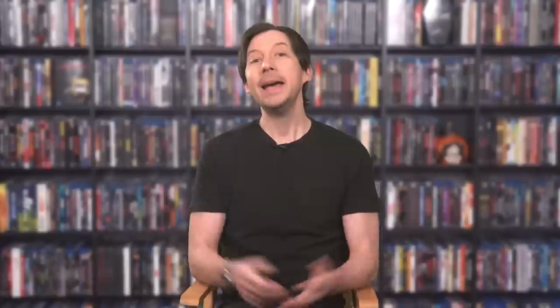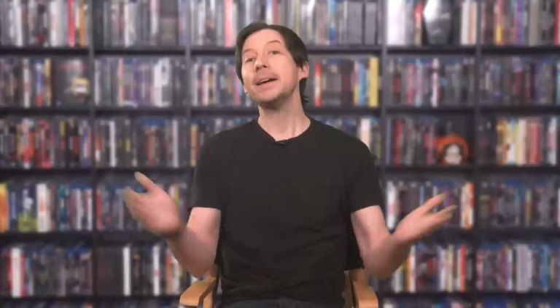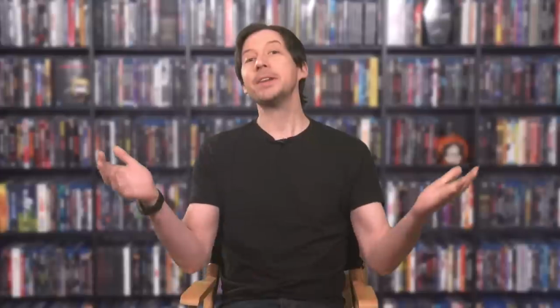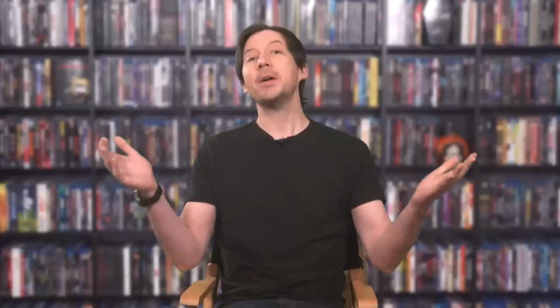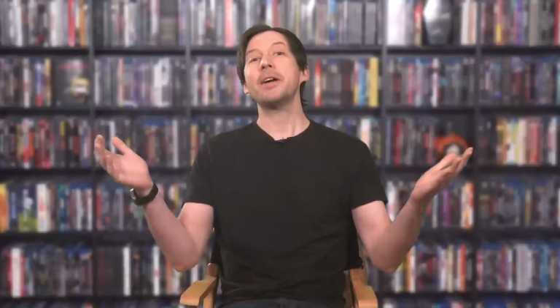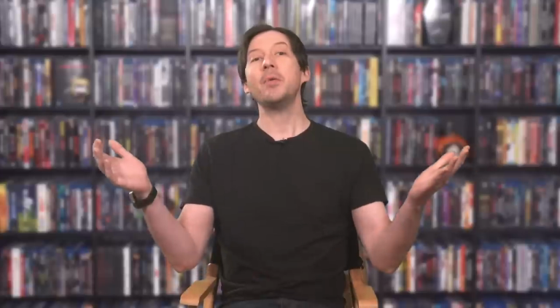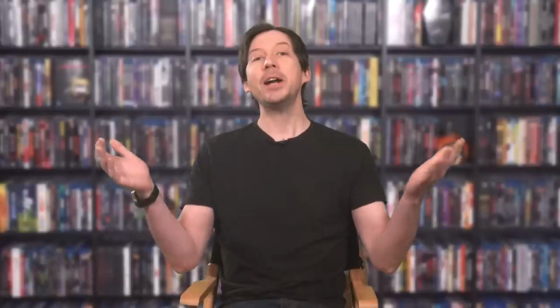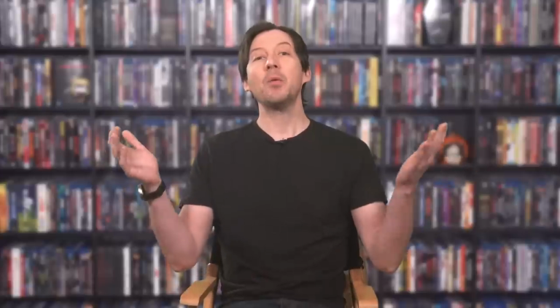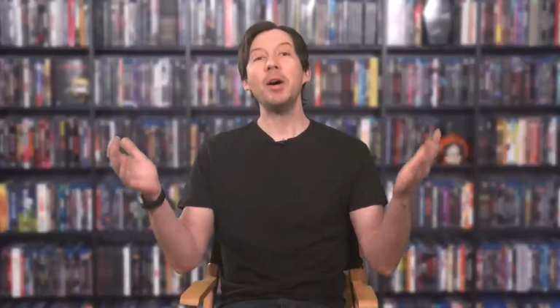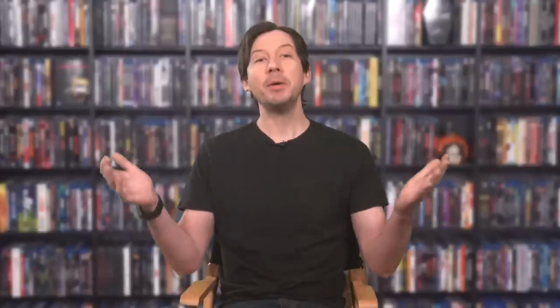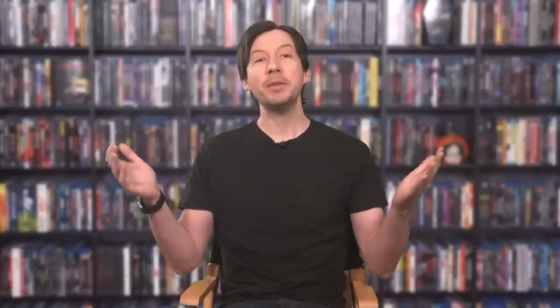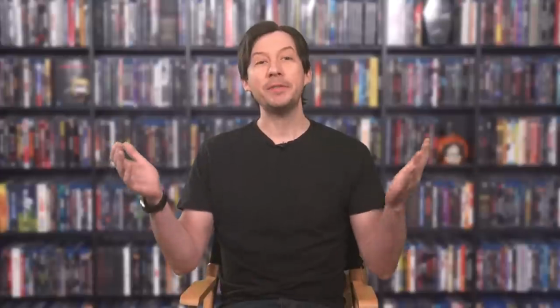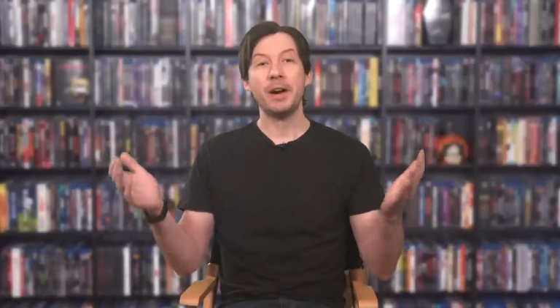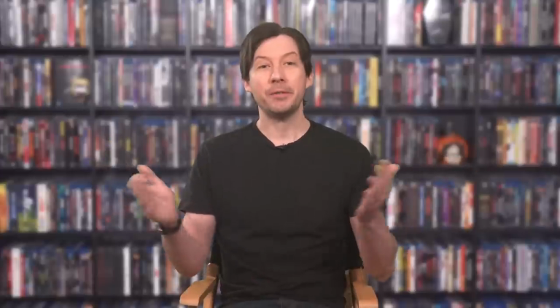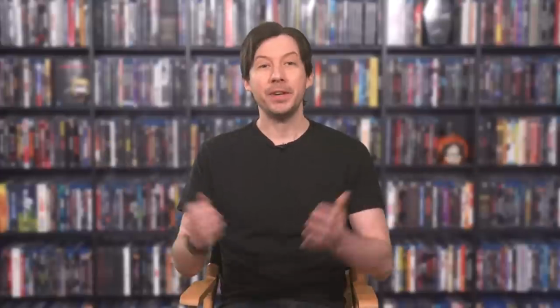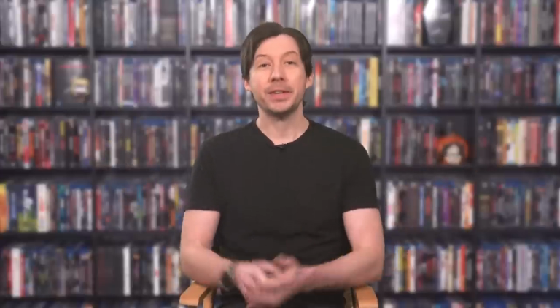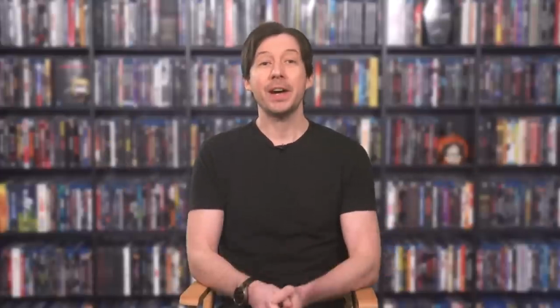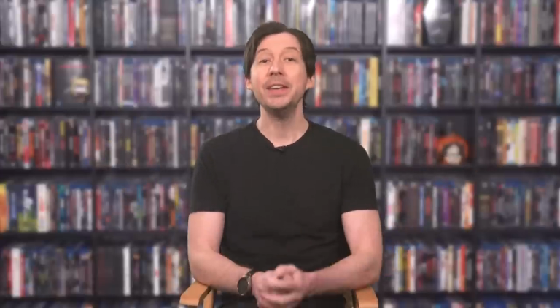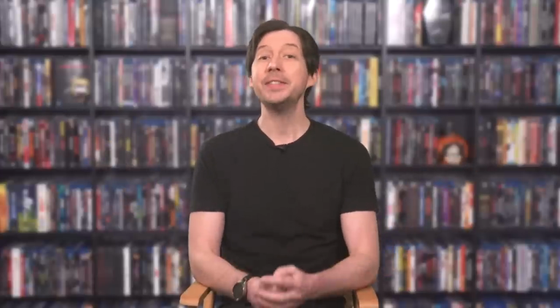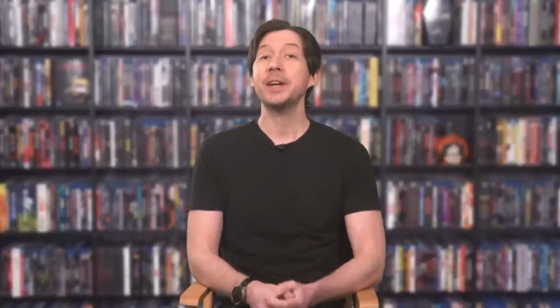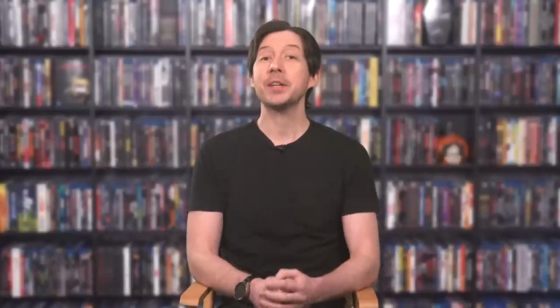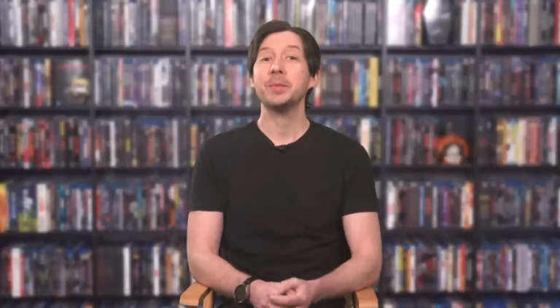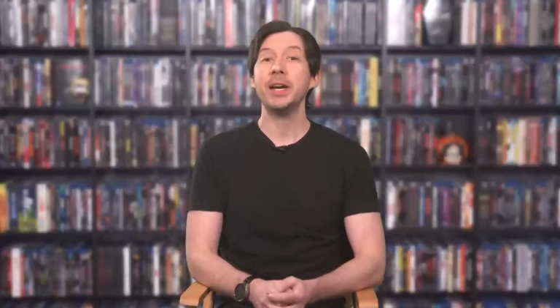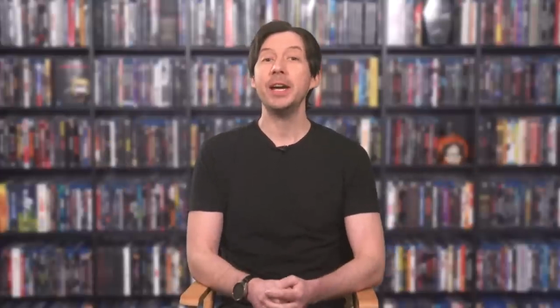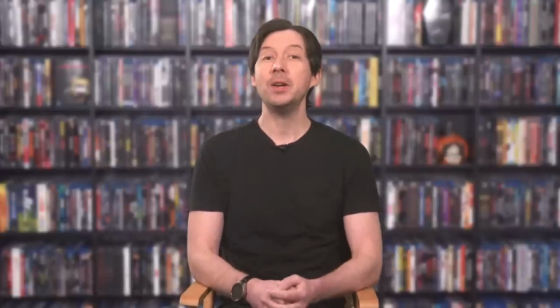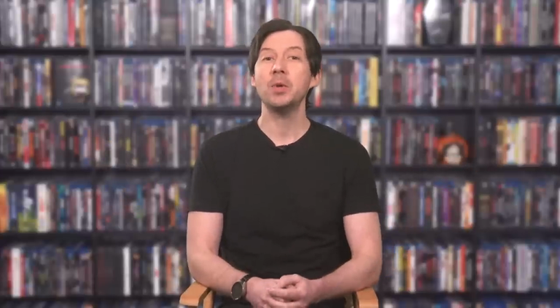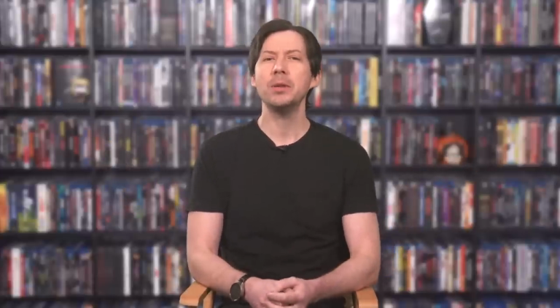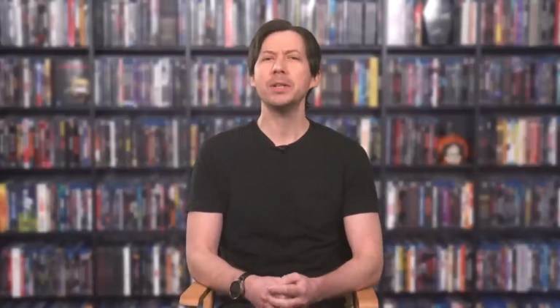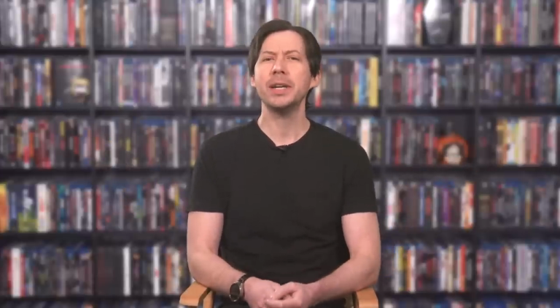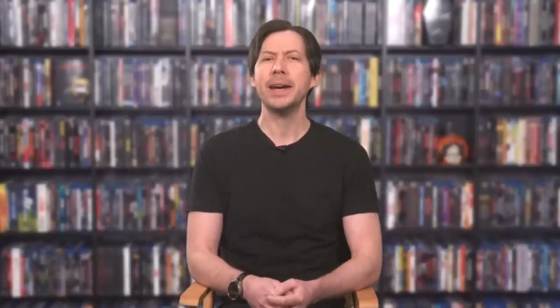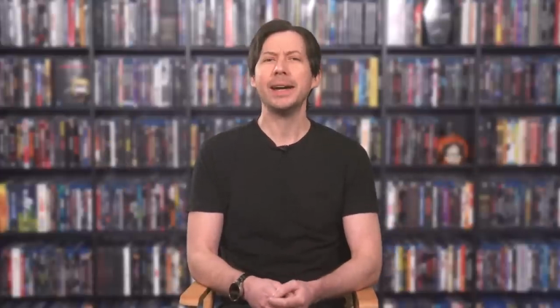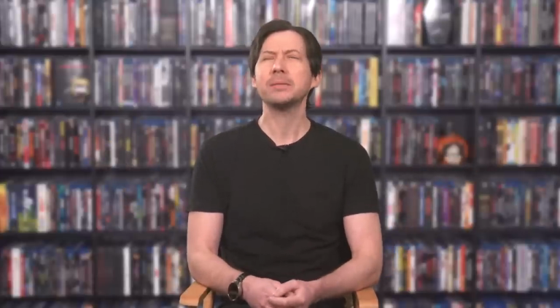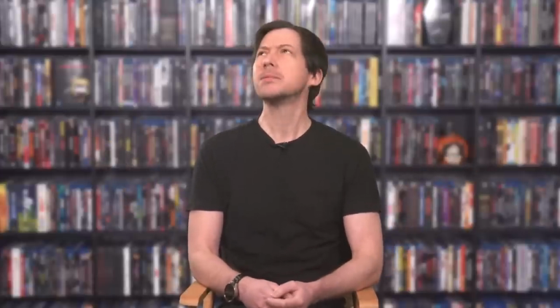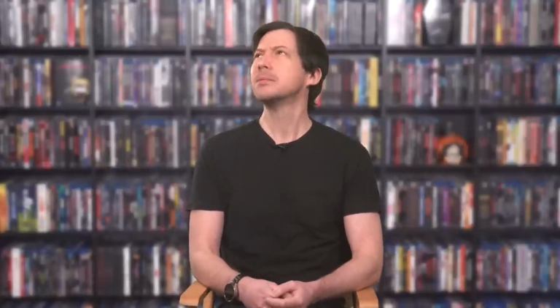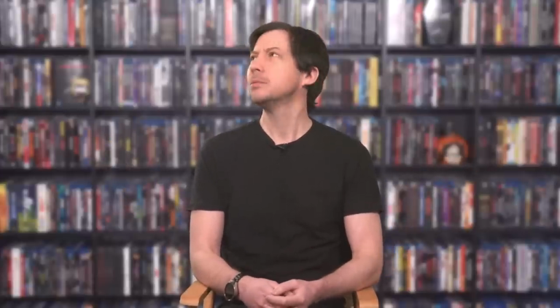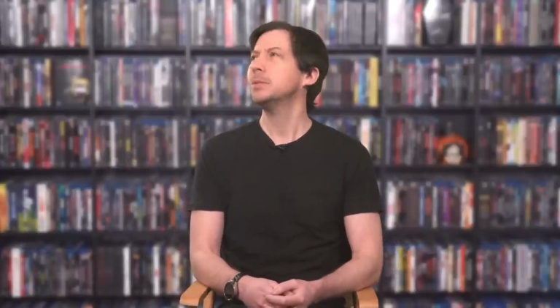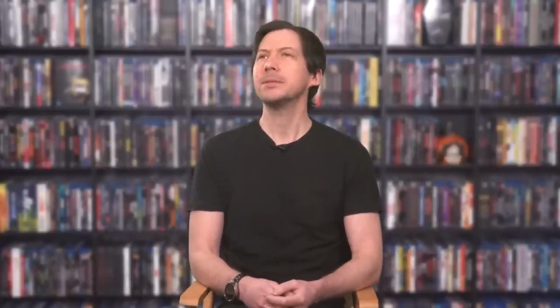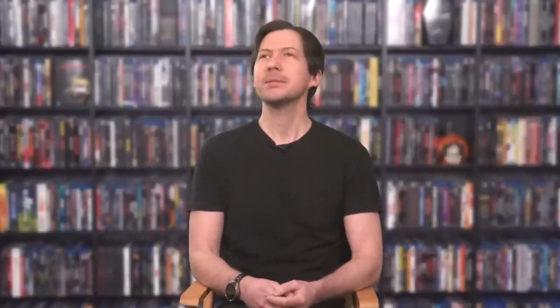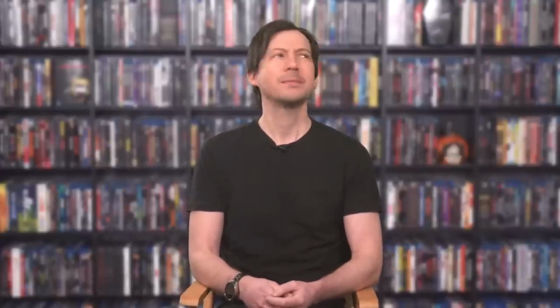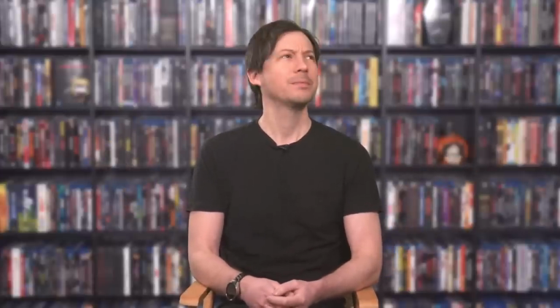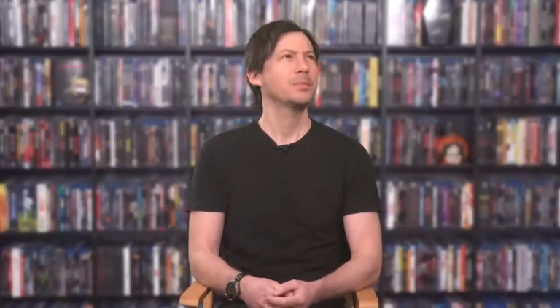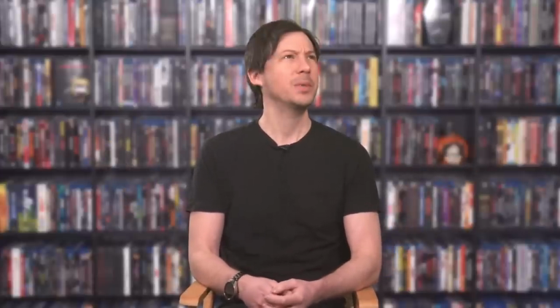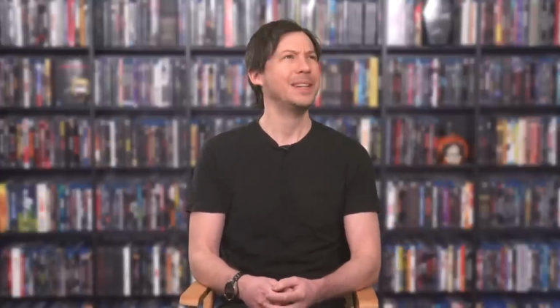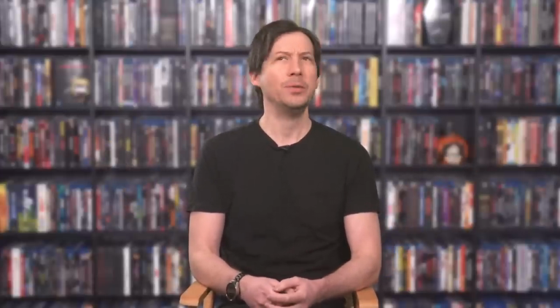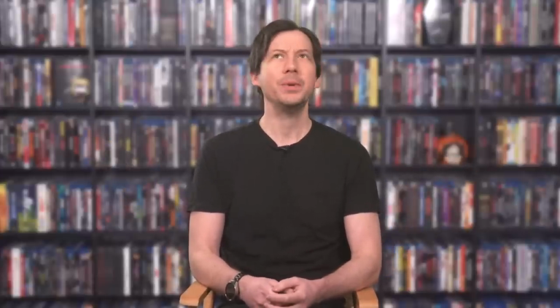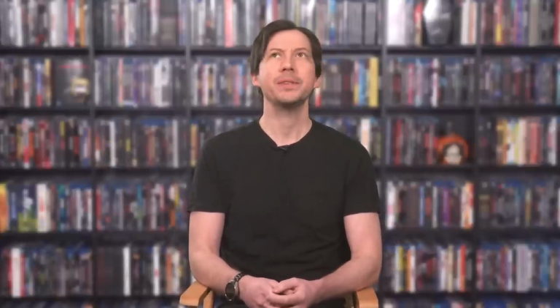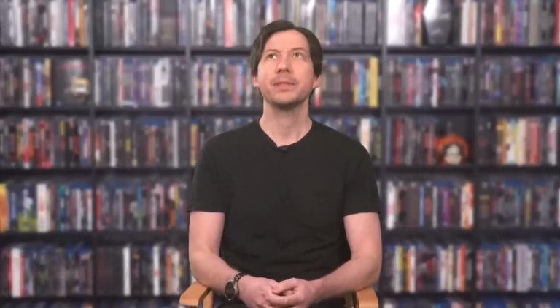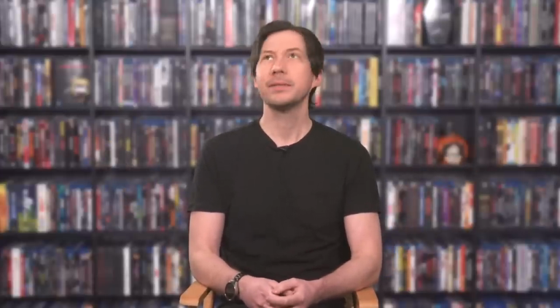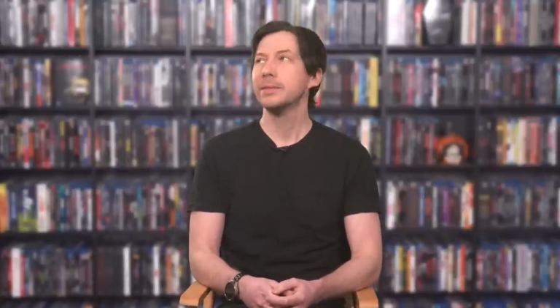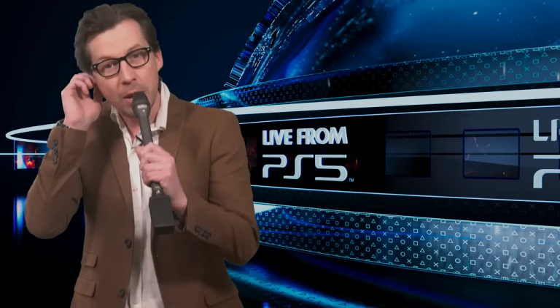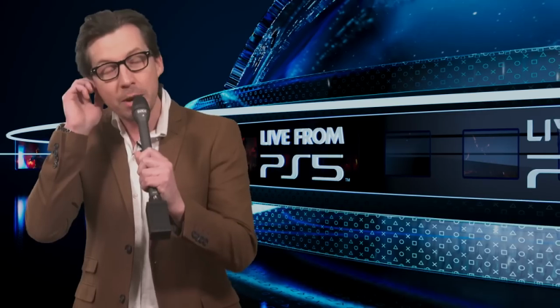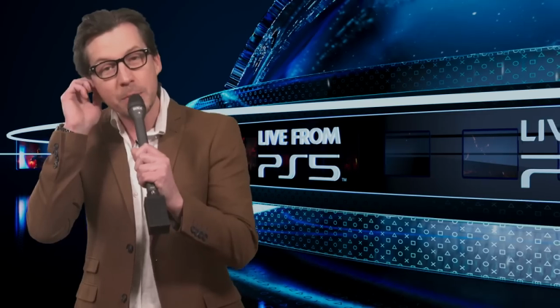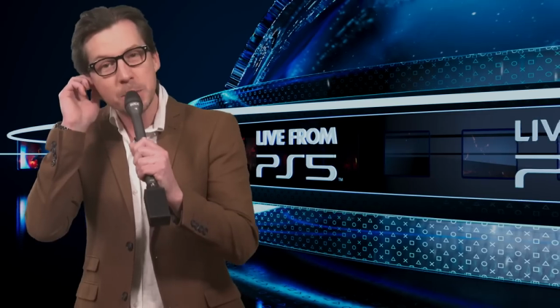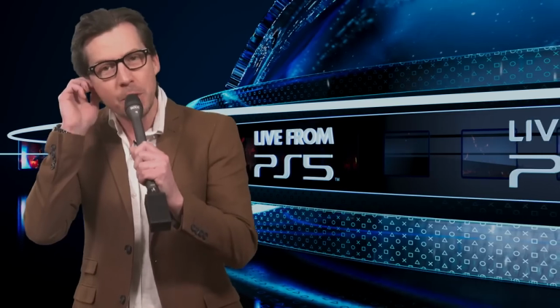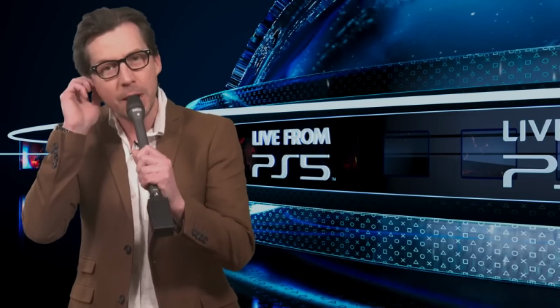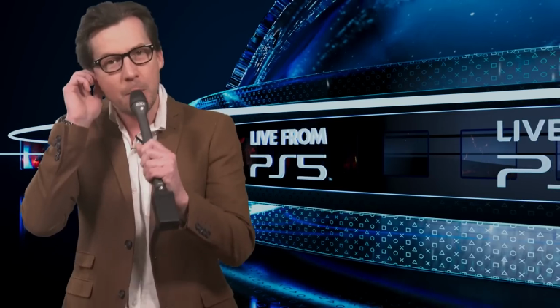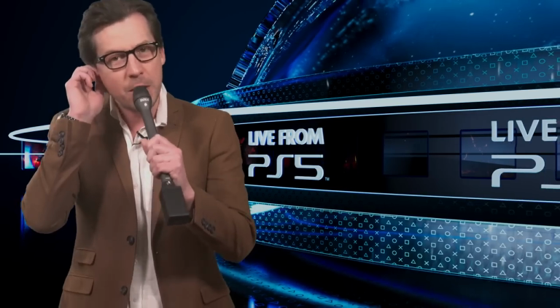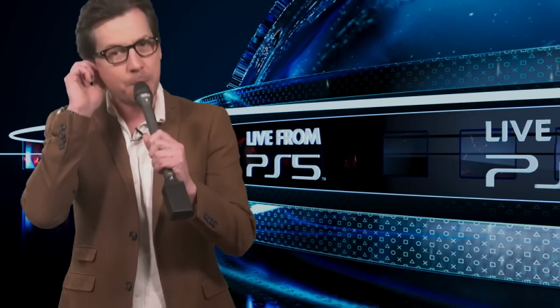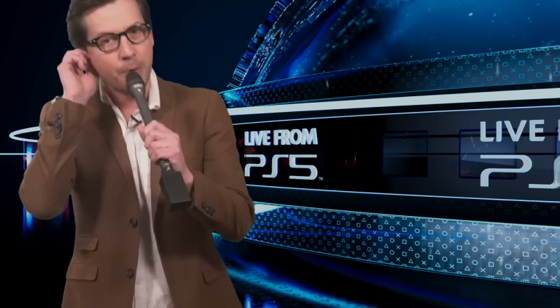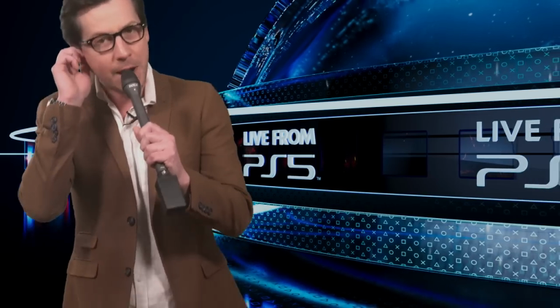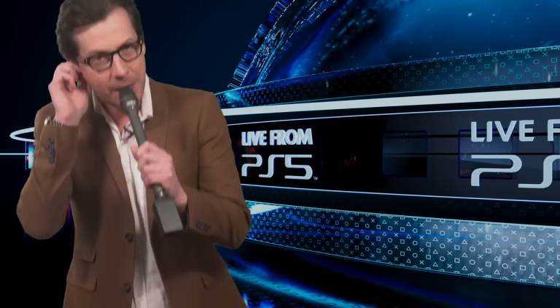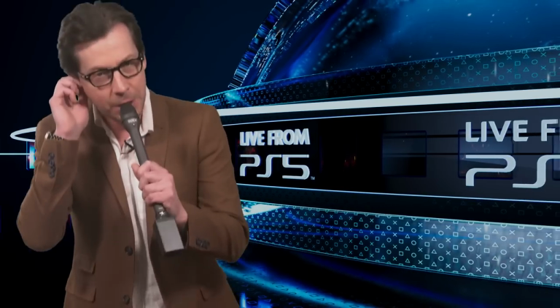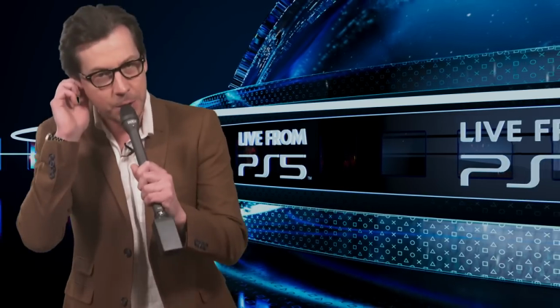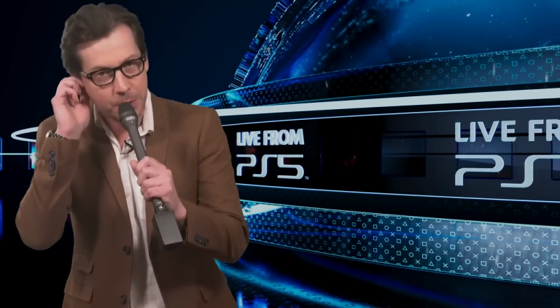Hey, how's it going everyone, and welcome to FoundFlix. On this Ending Explained, we're looking at... What? What's that noise? We interrupt this program with breaking news!